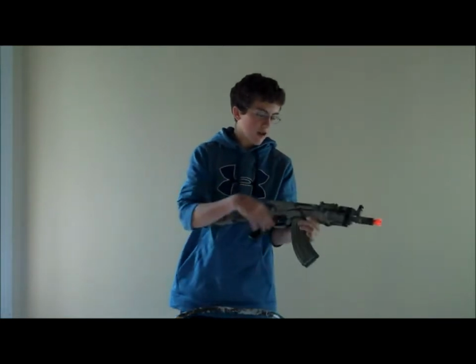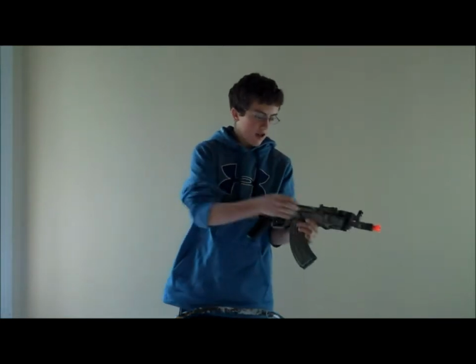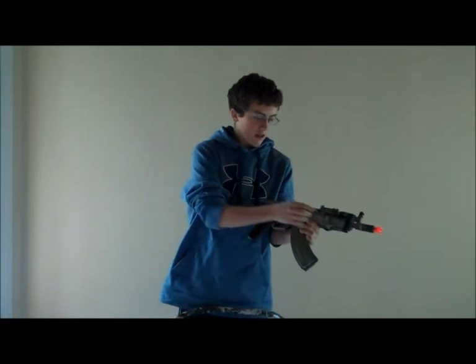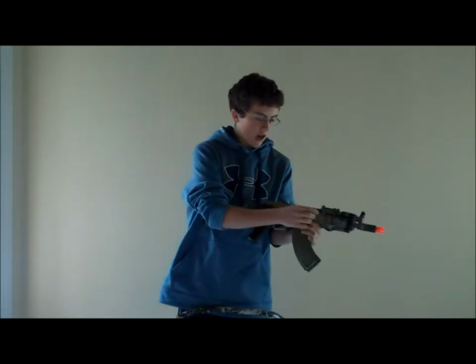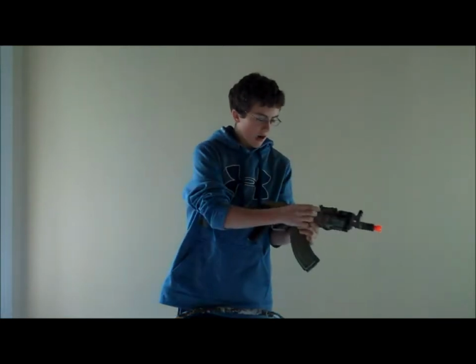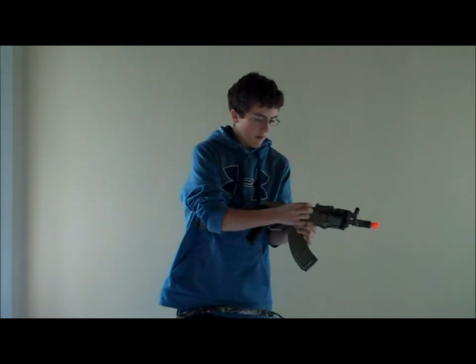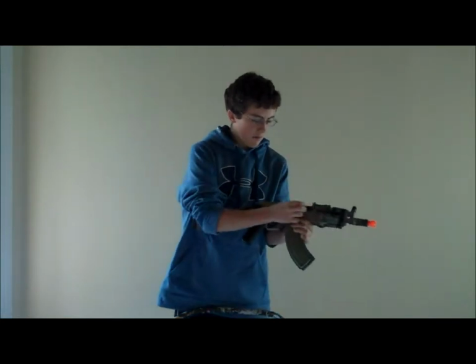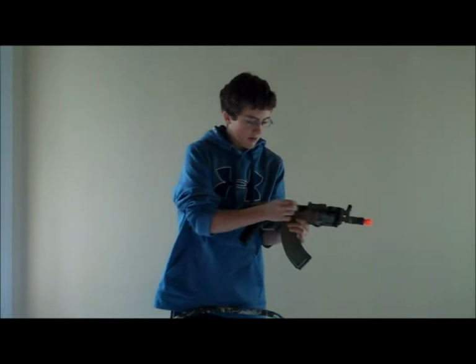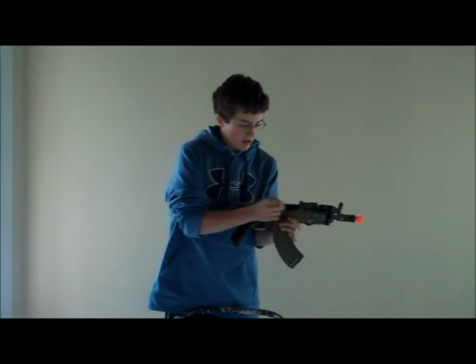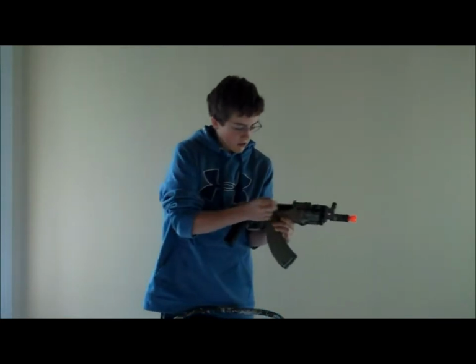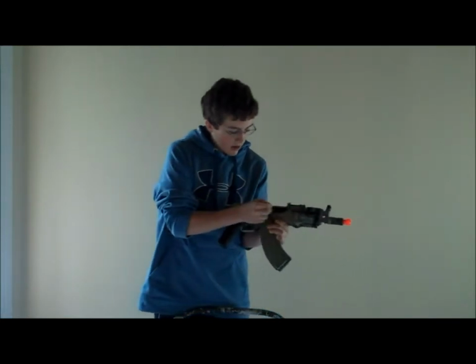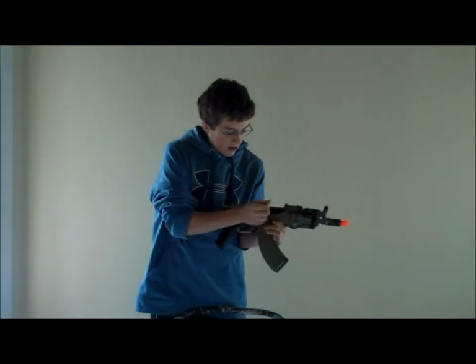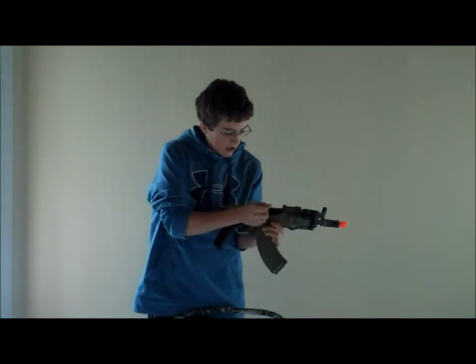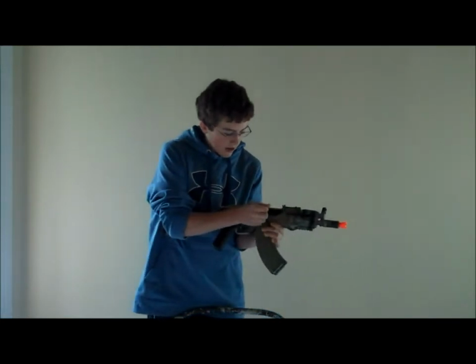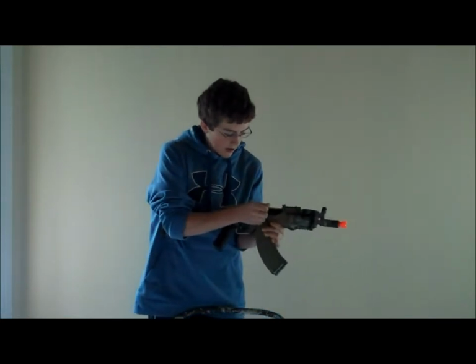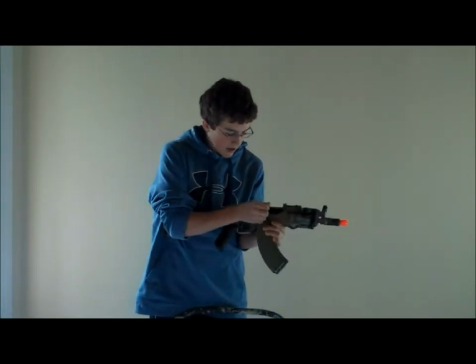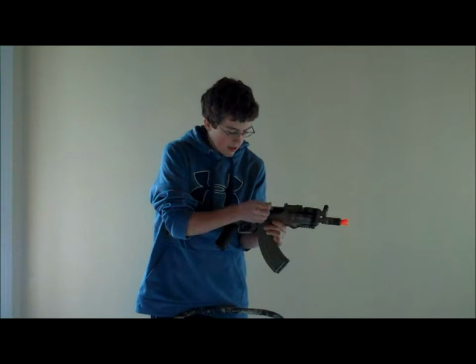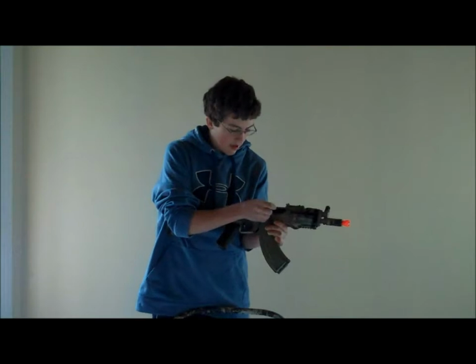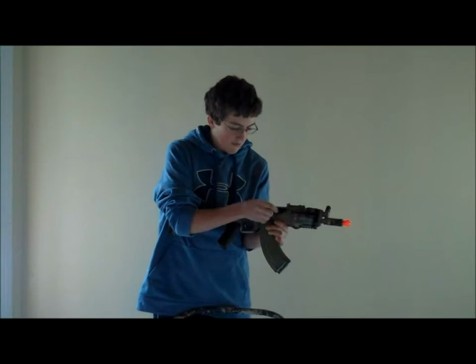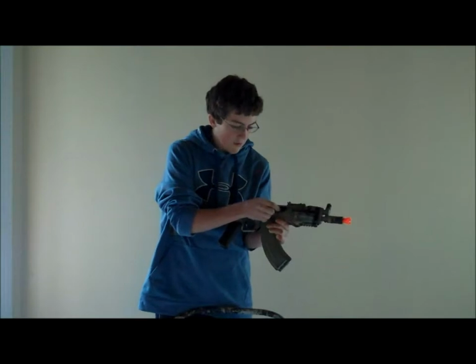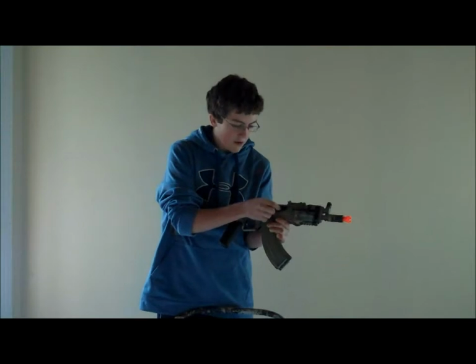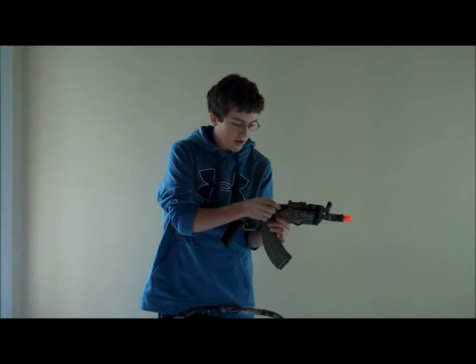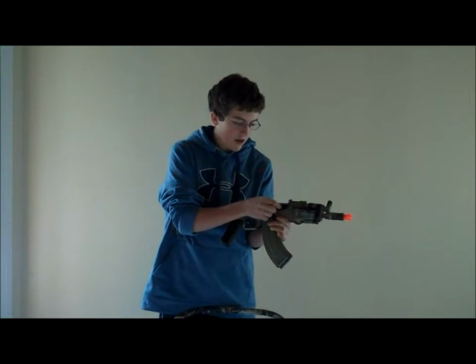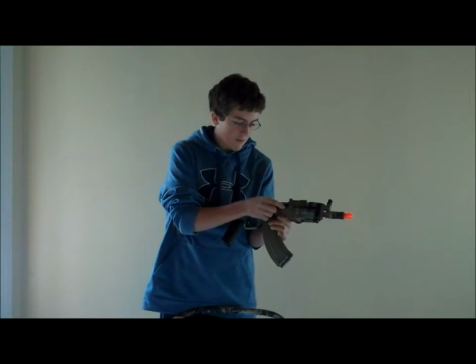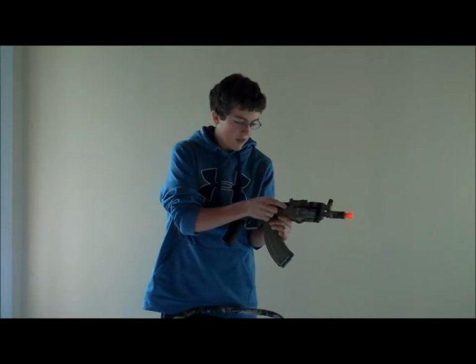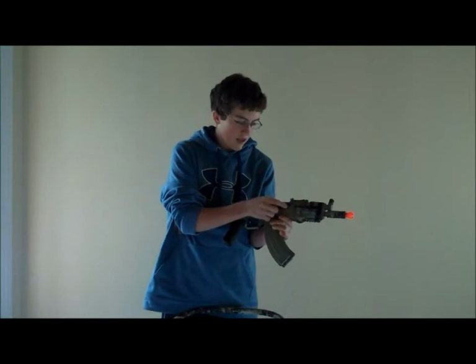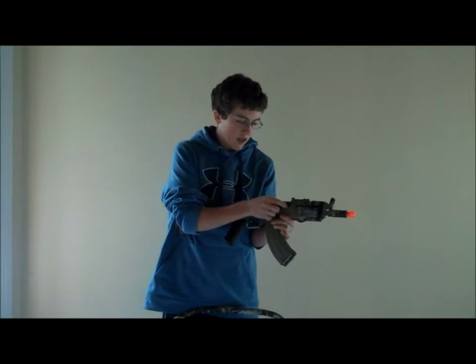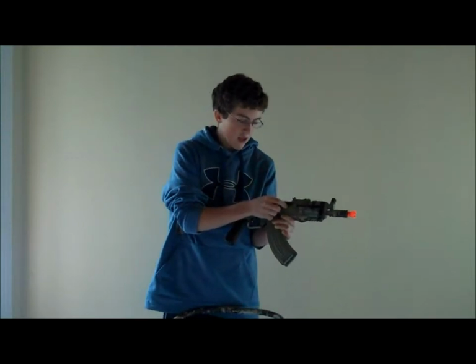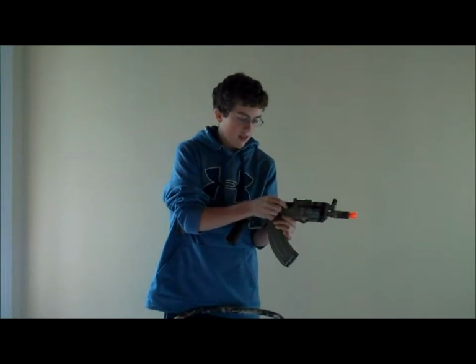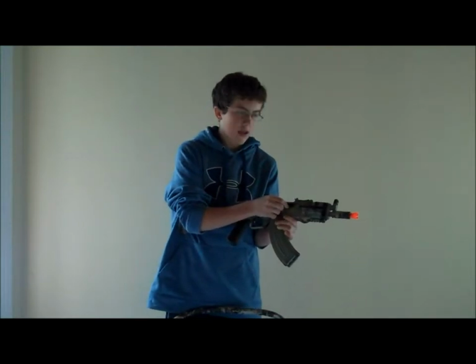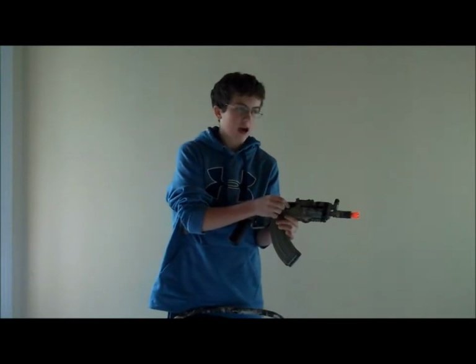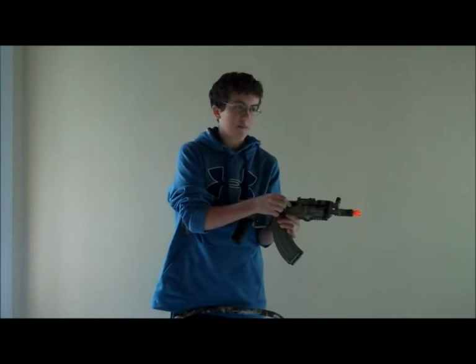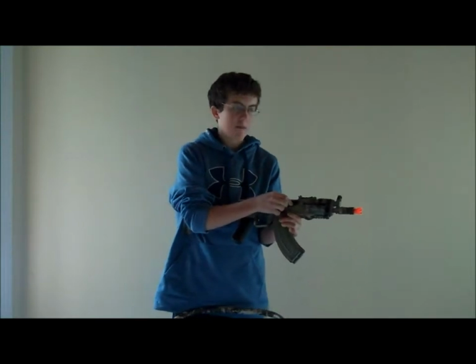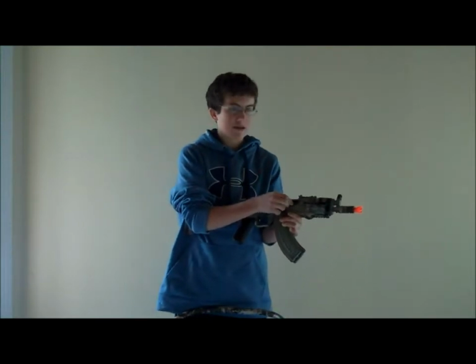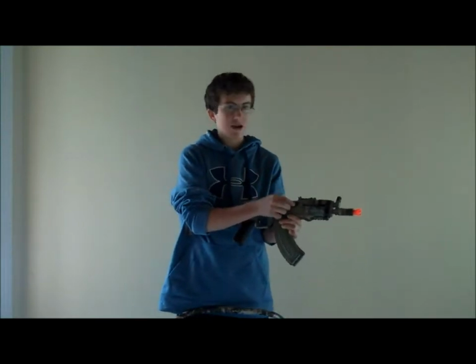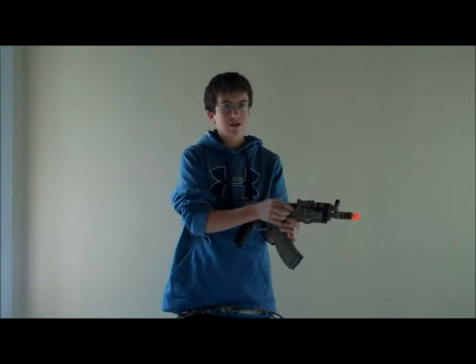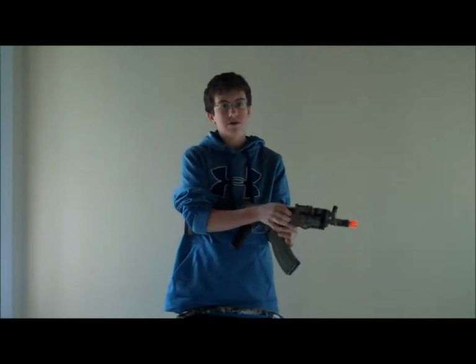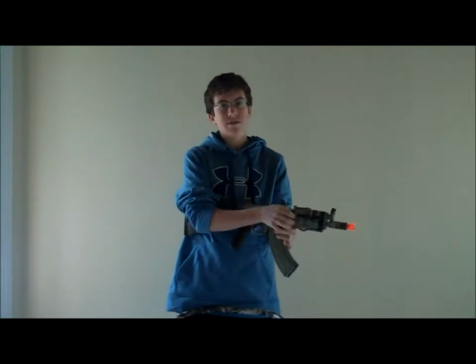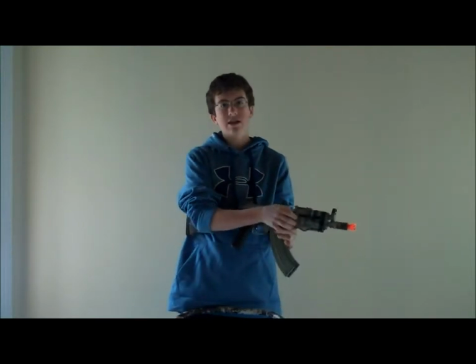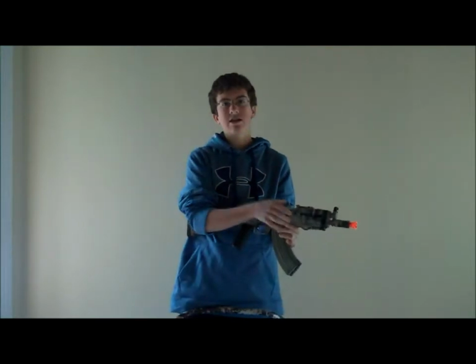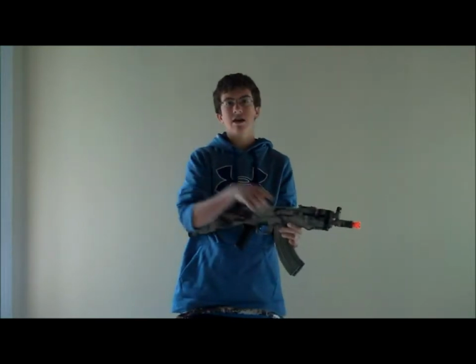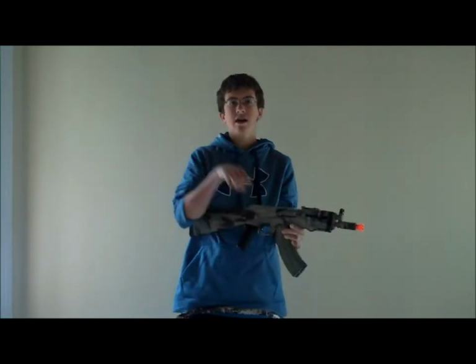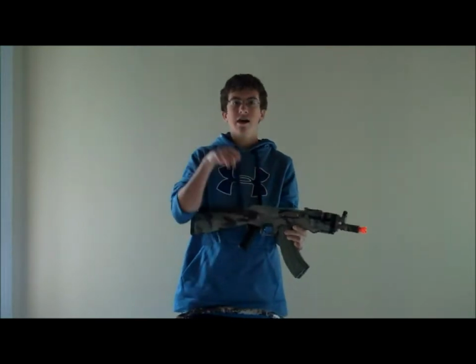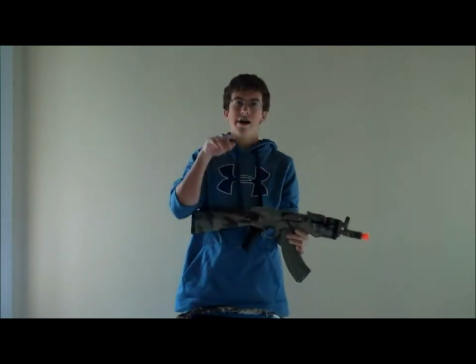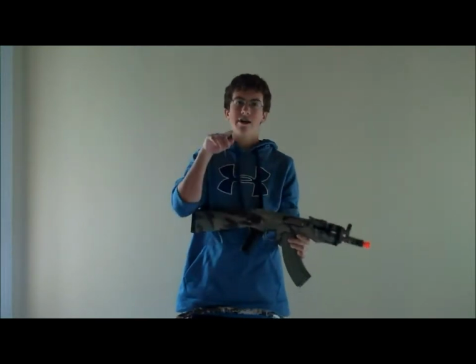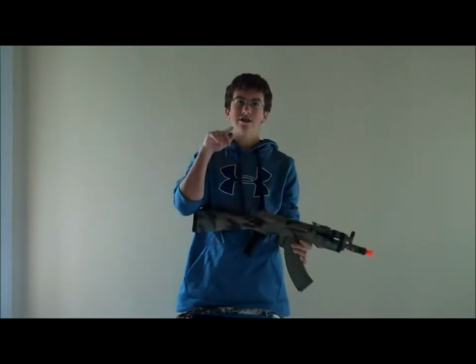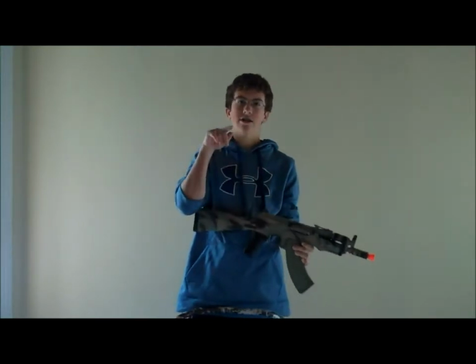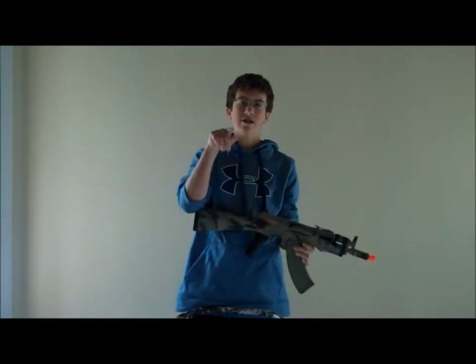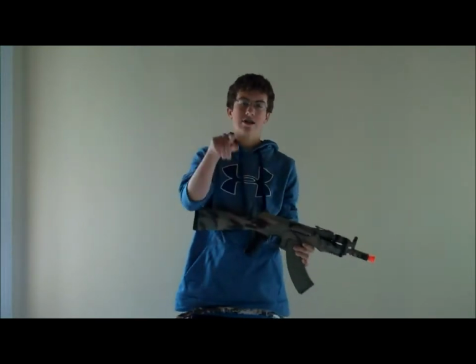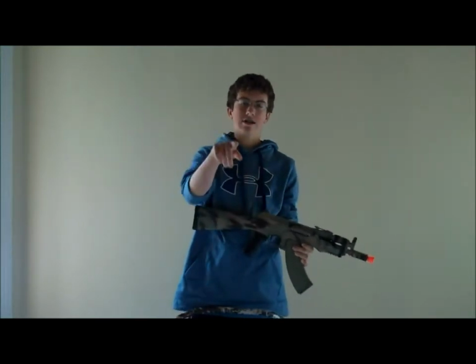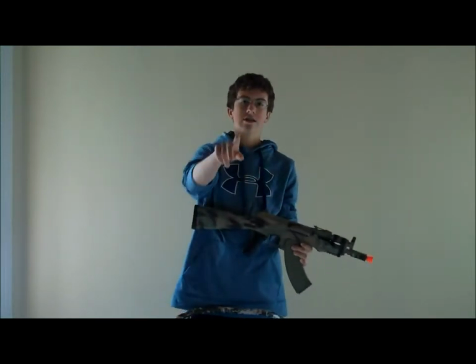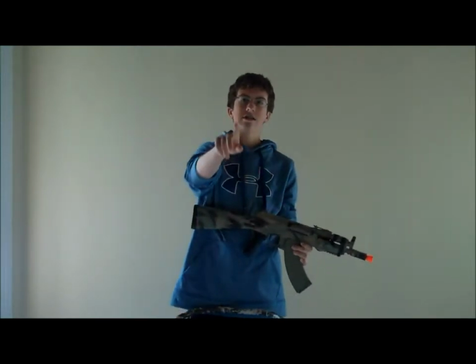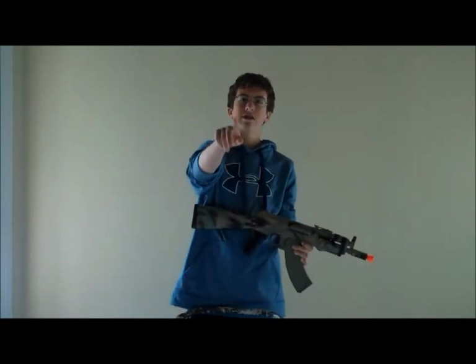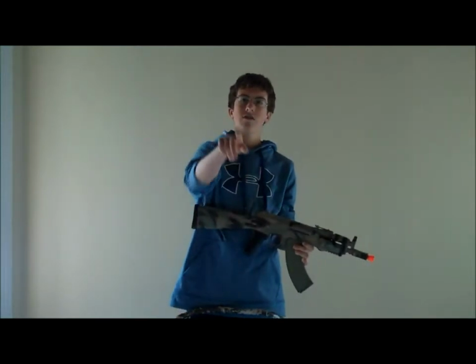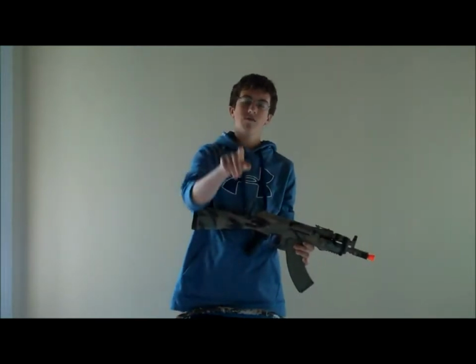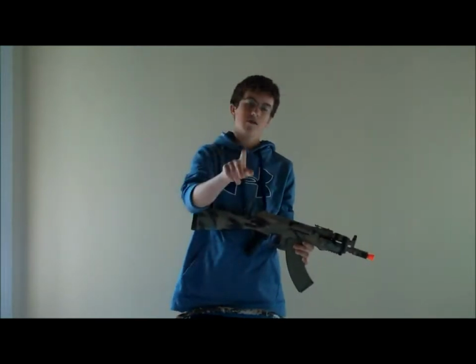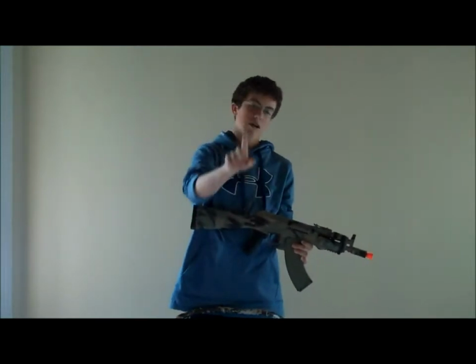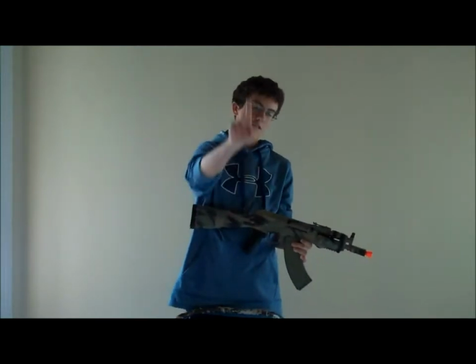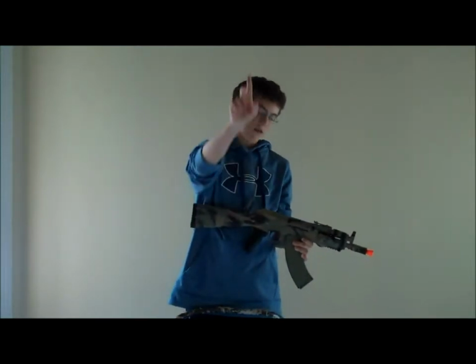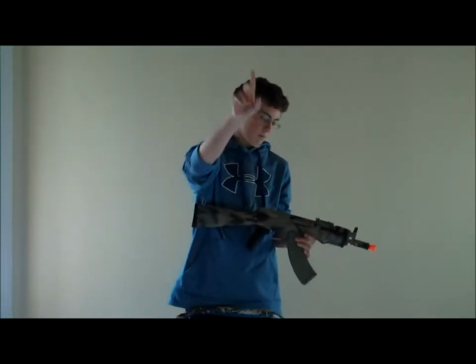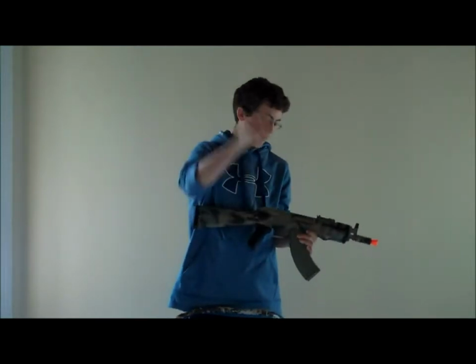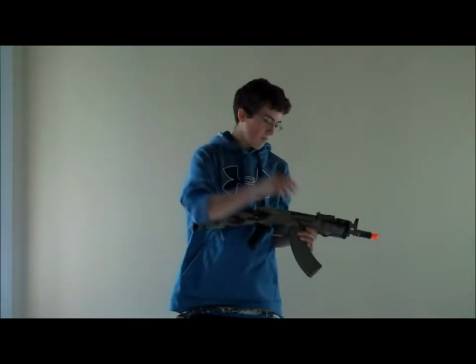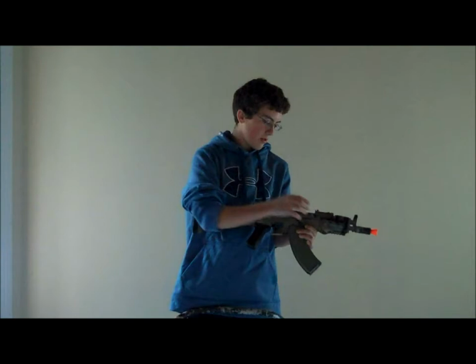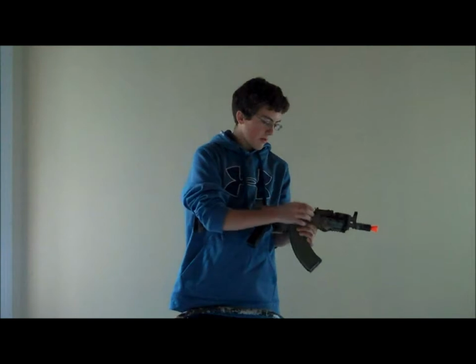The hop-up is located here. If you push it up, the hop-up is on, which means at a certain distance it will curve the BB upward.